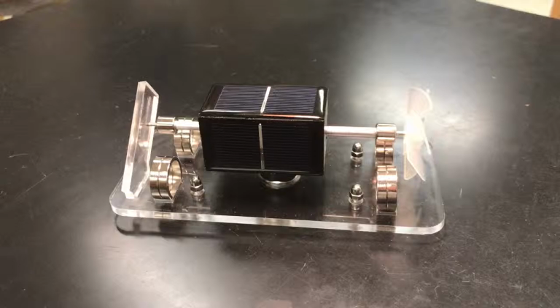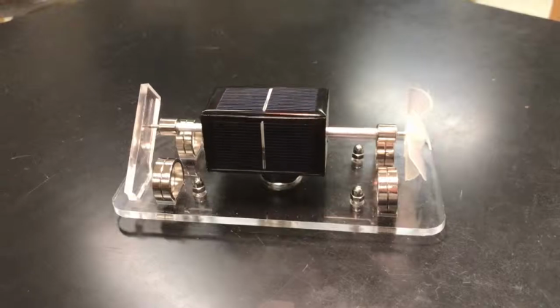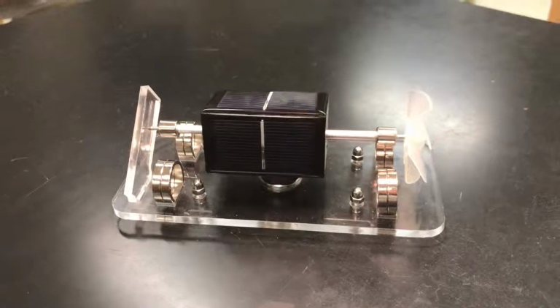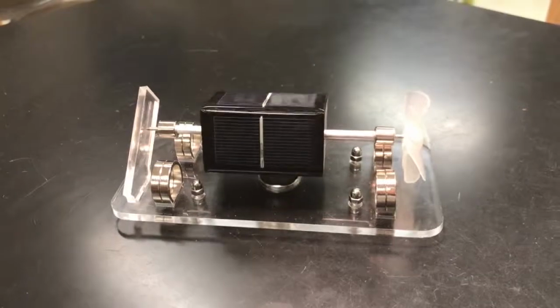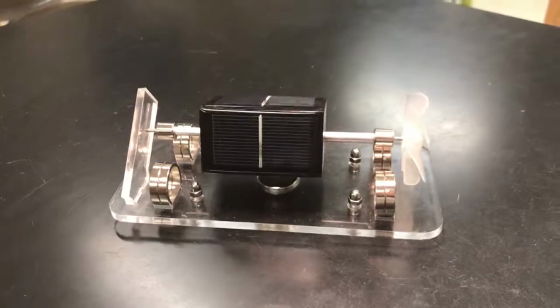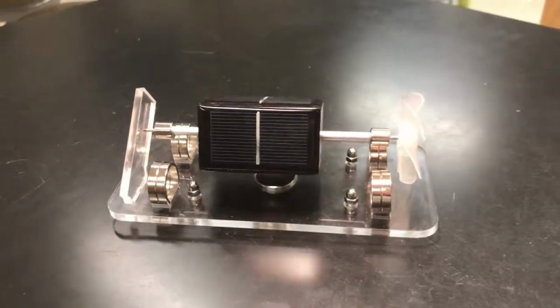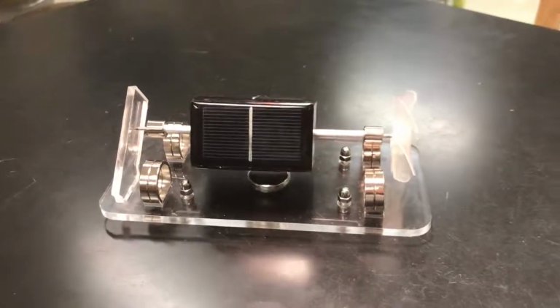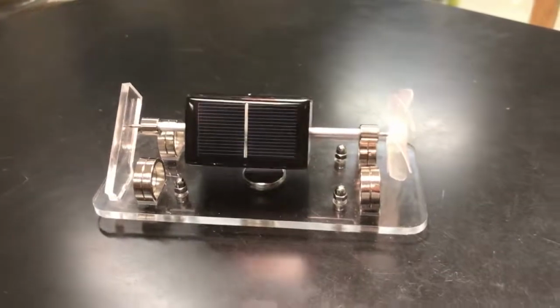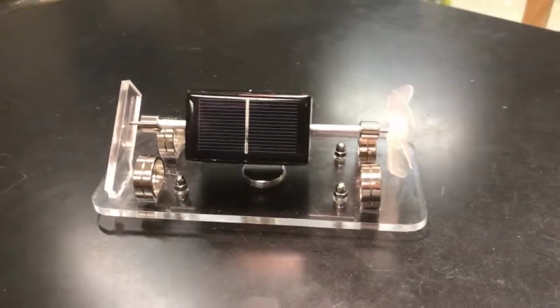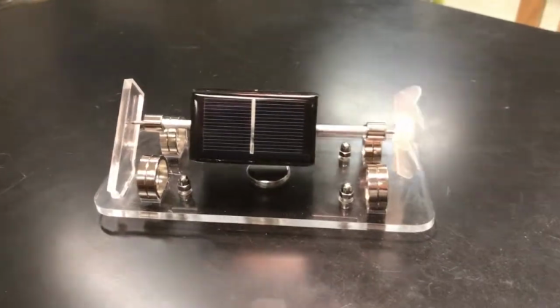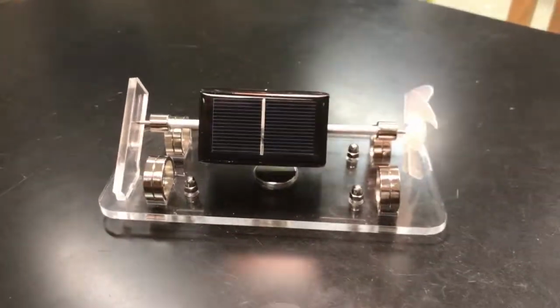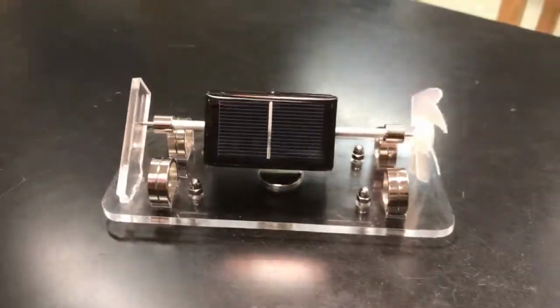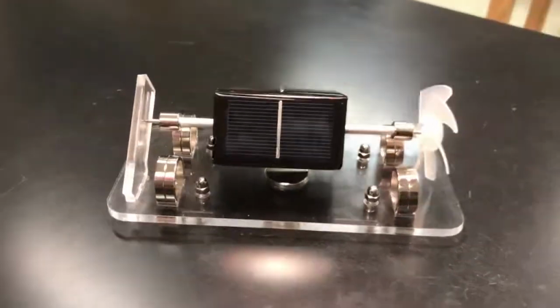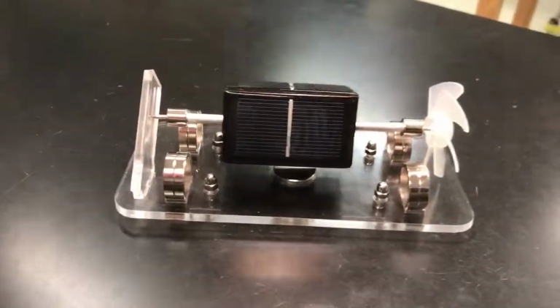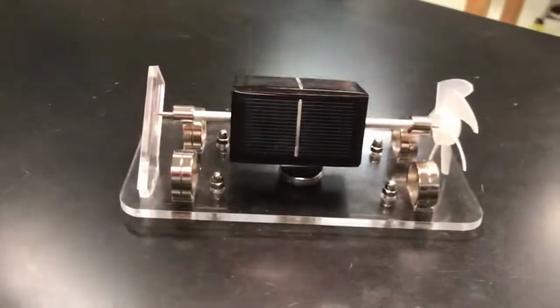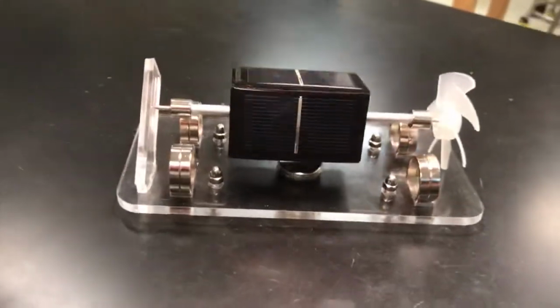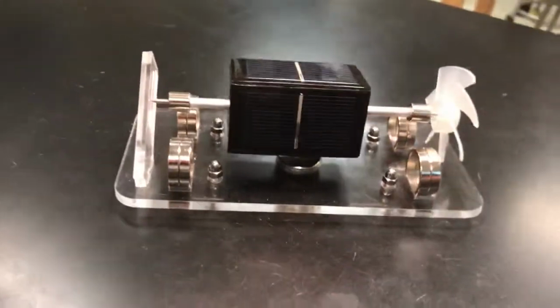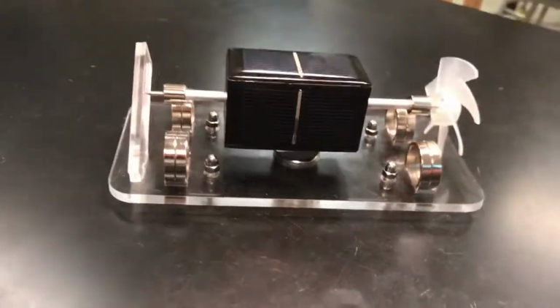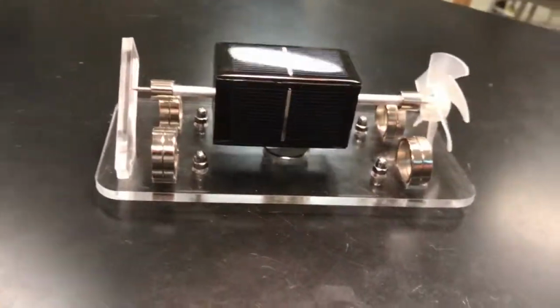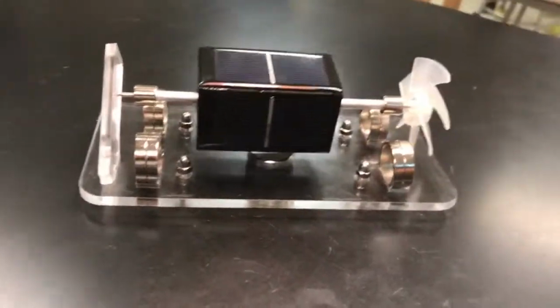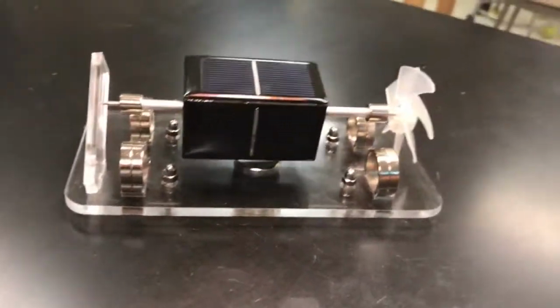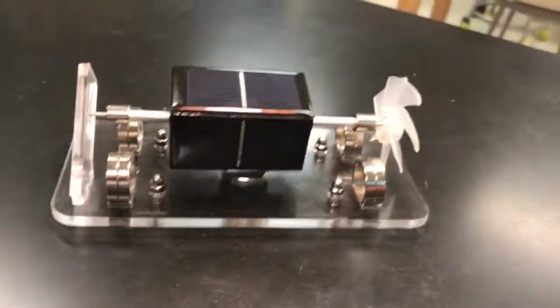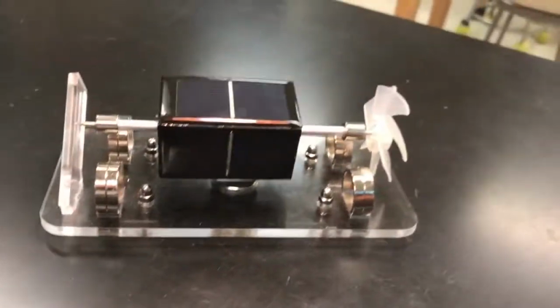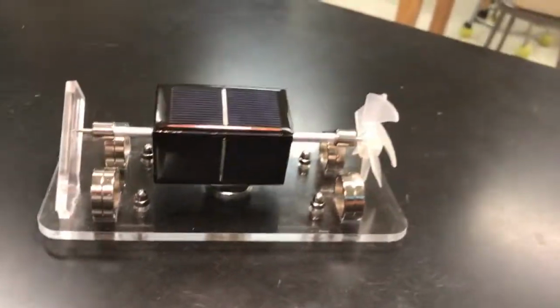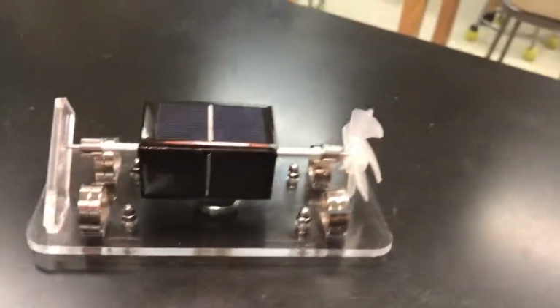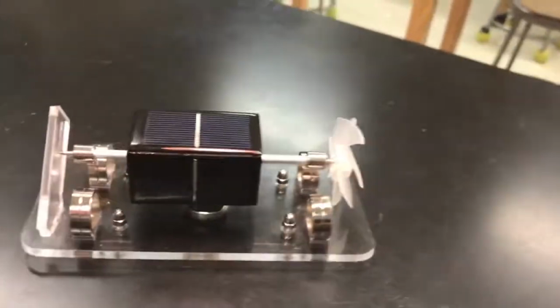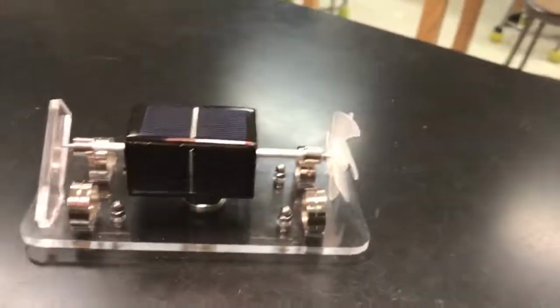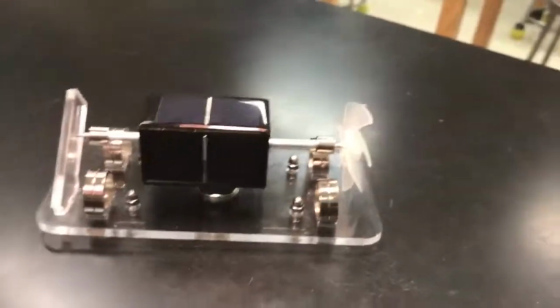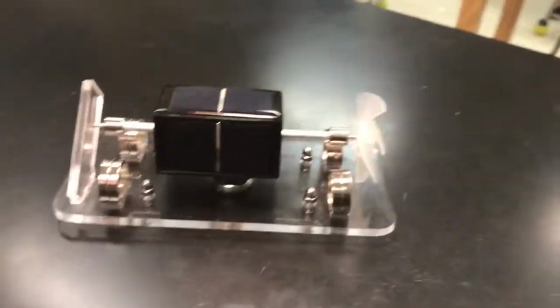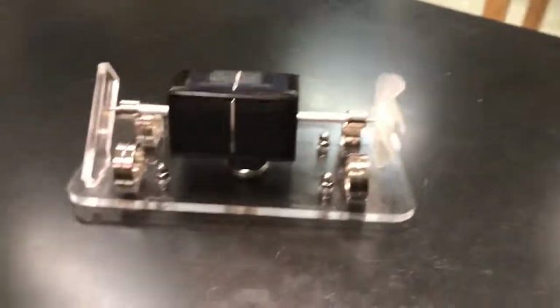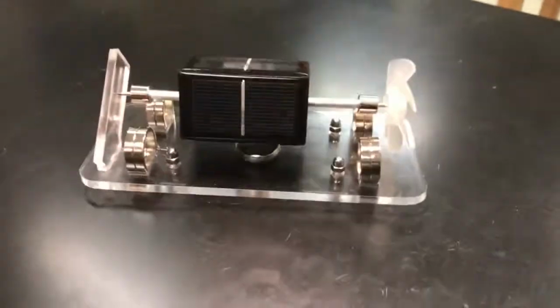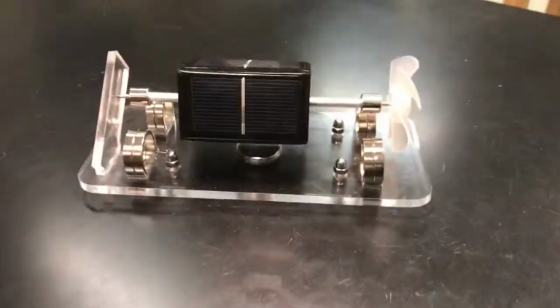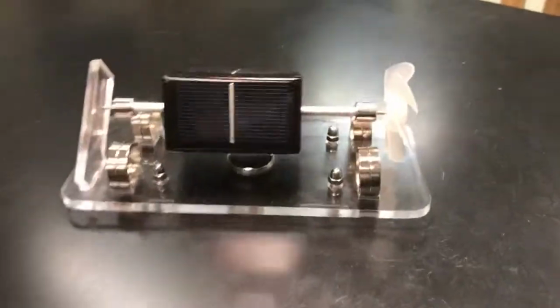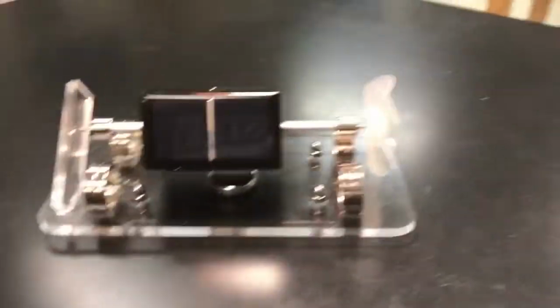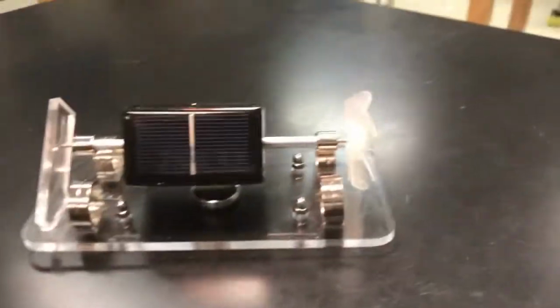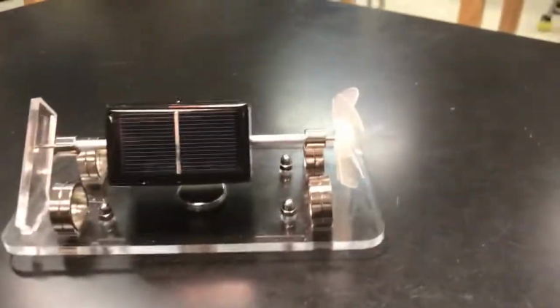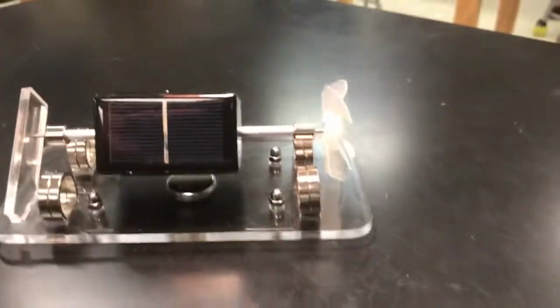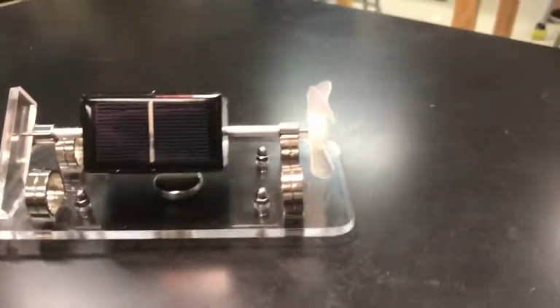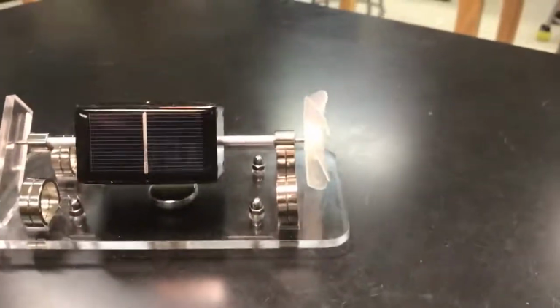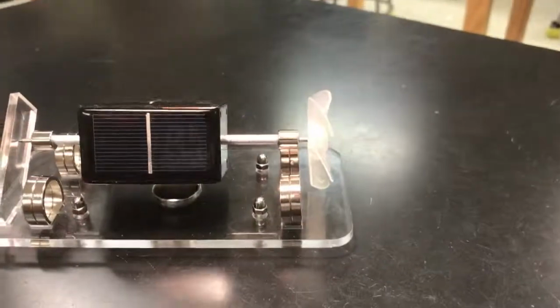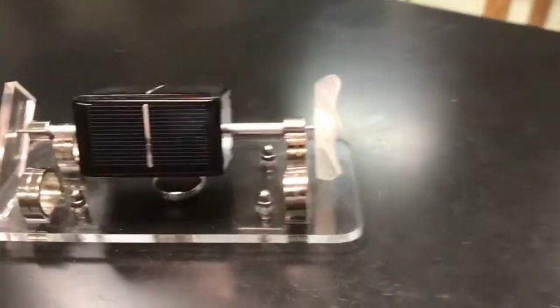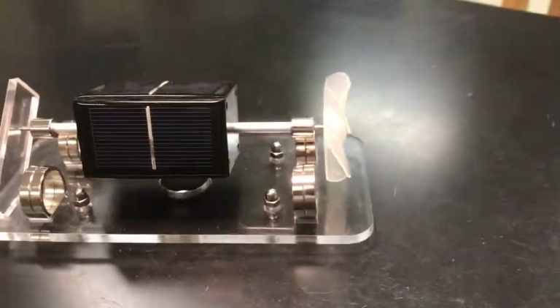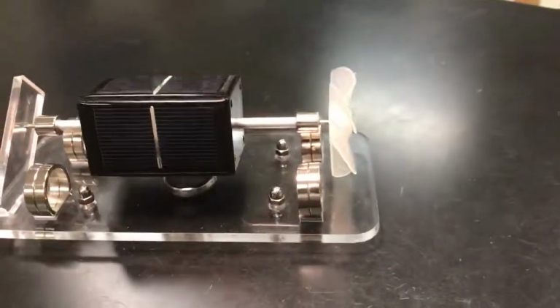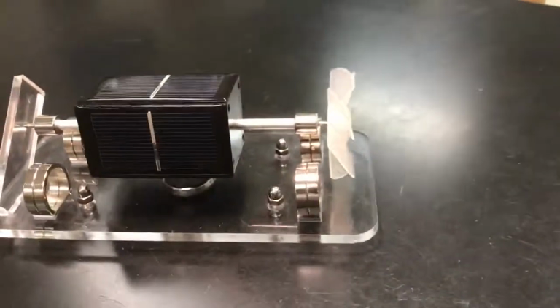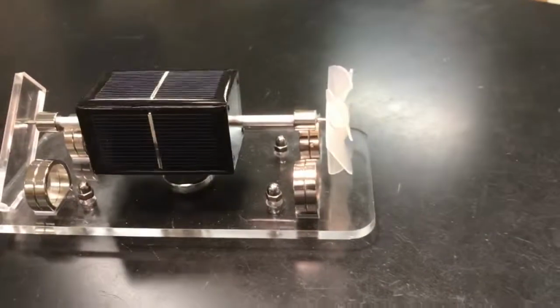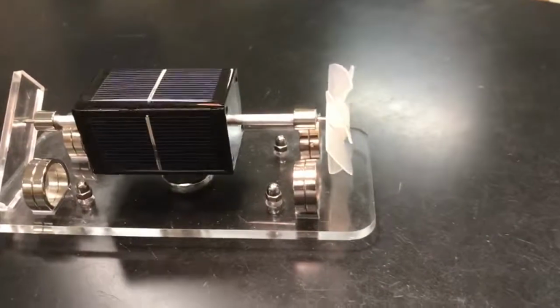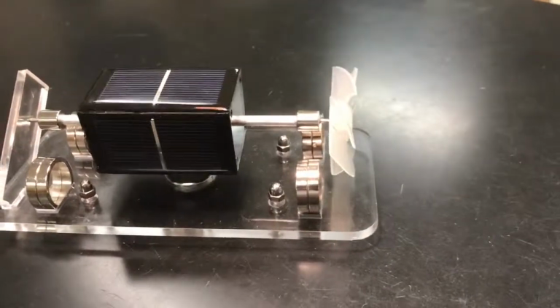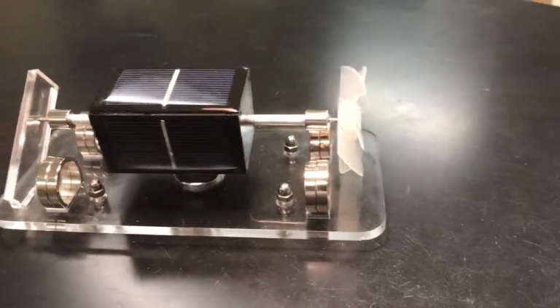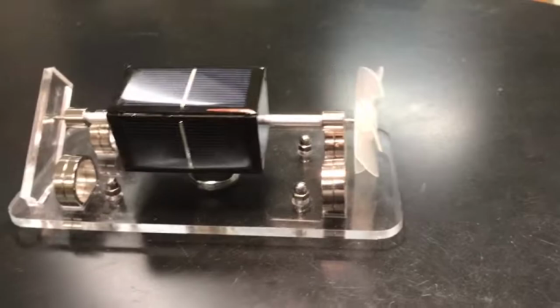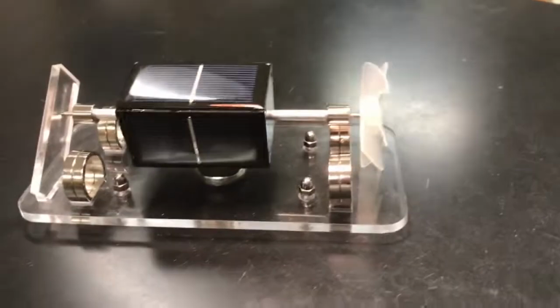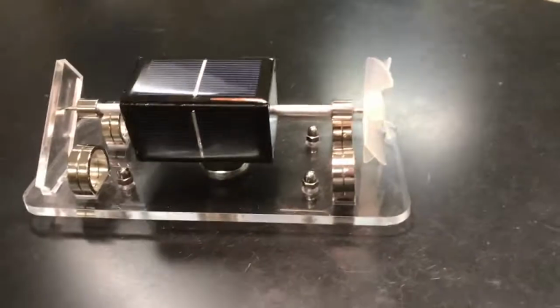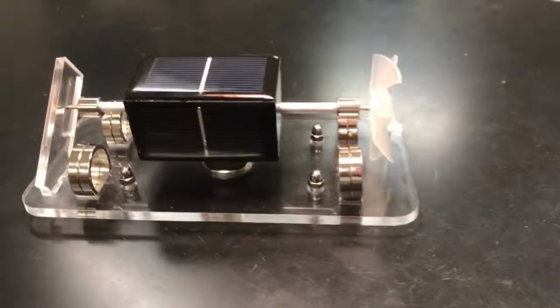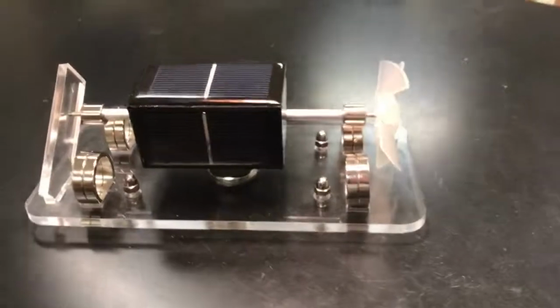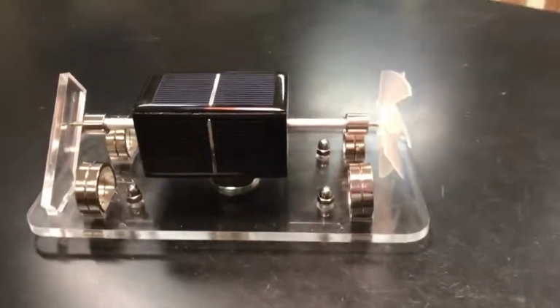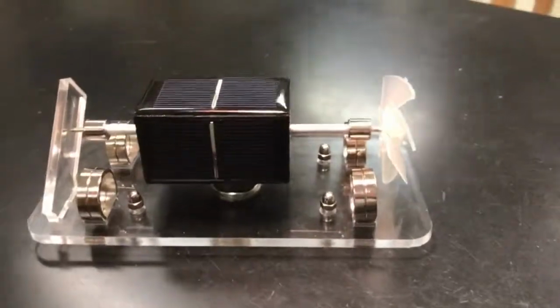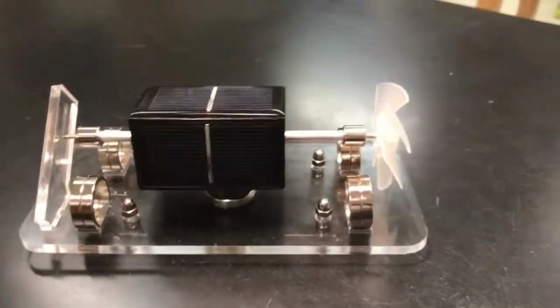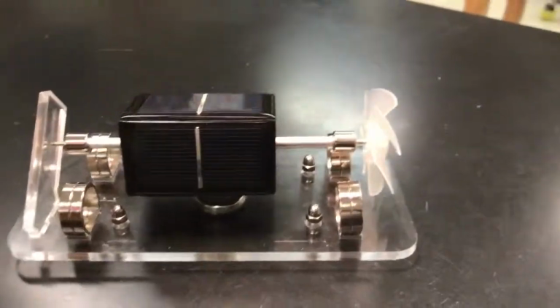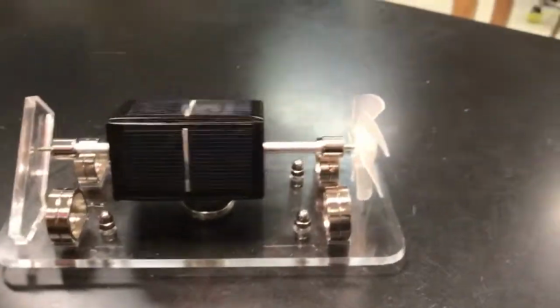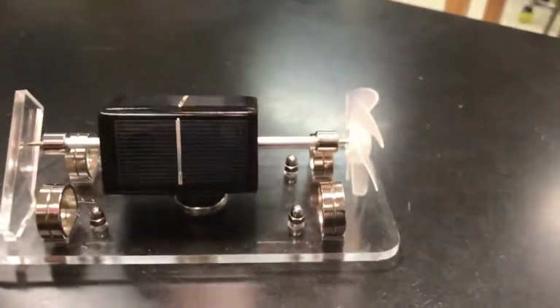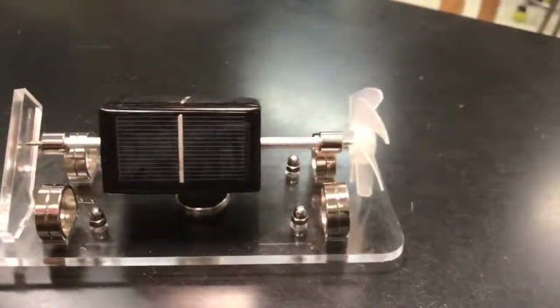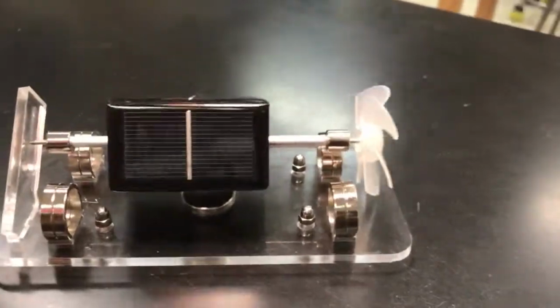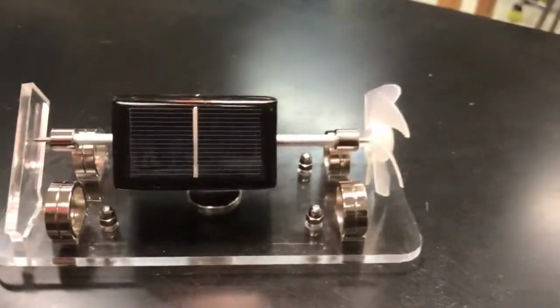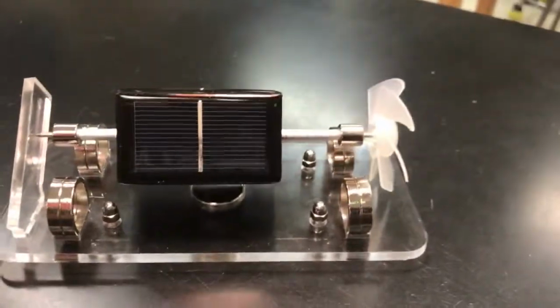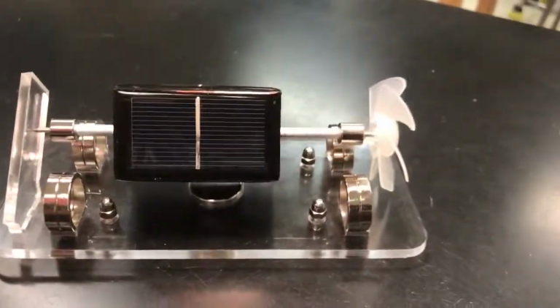Fifth grade. Oh my gosh, I'm so excited for my birthday. I got a Mendocino motor.